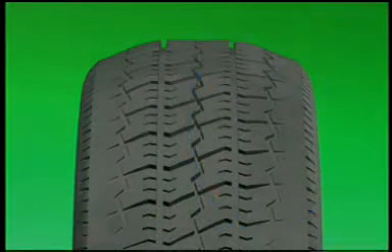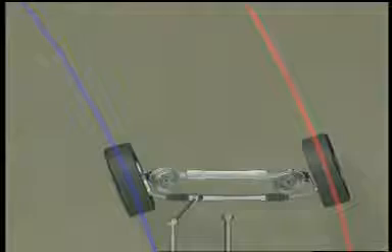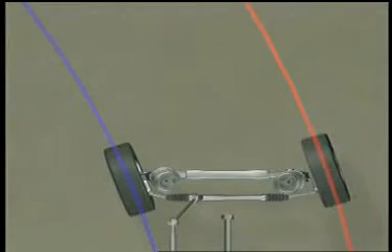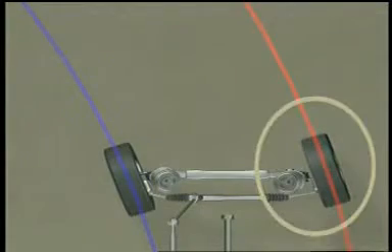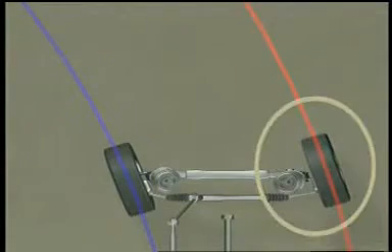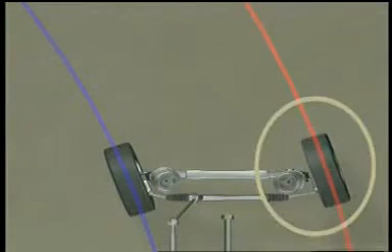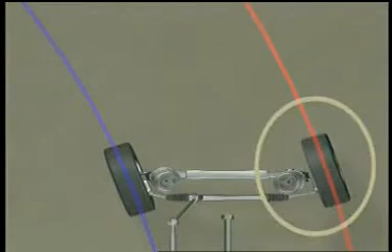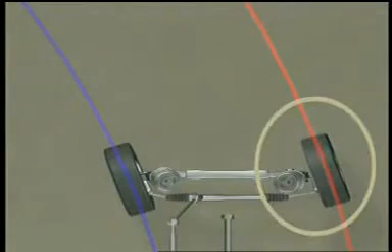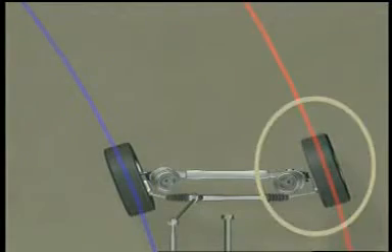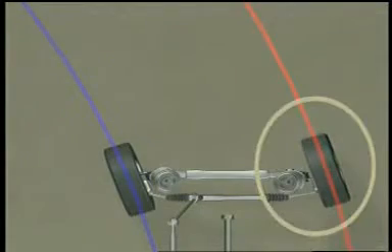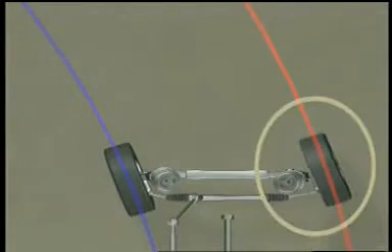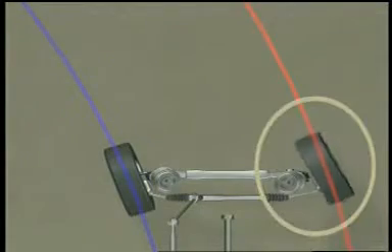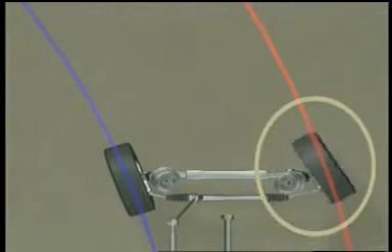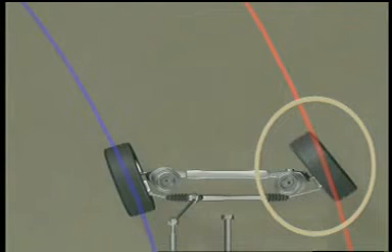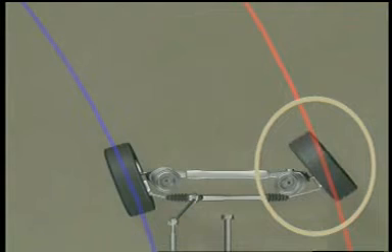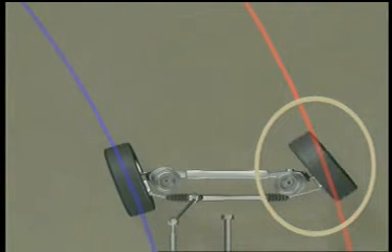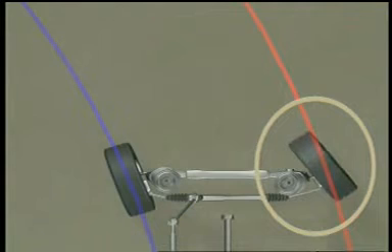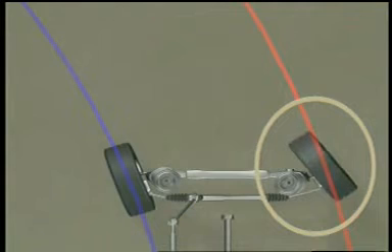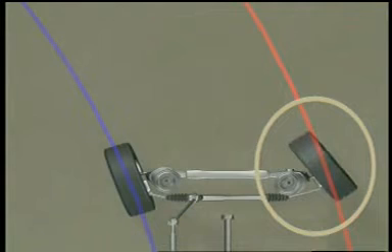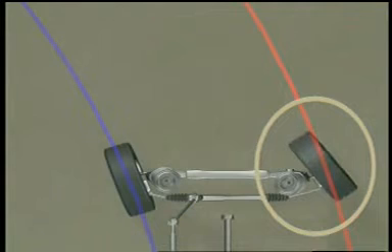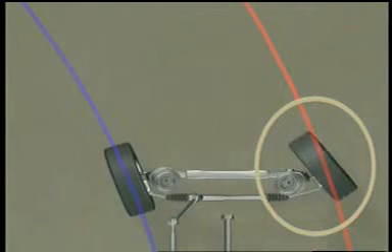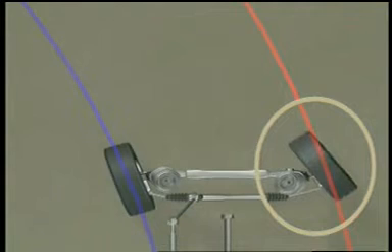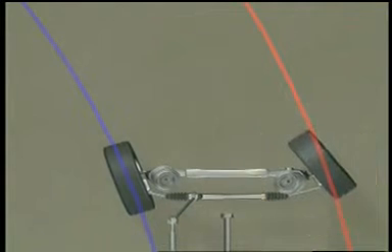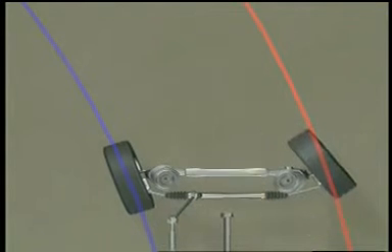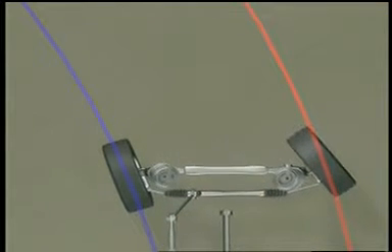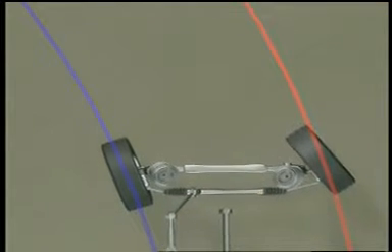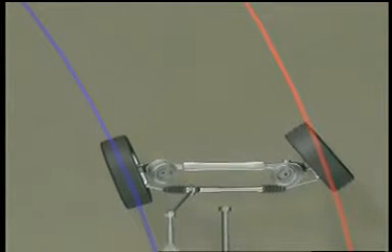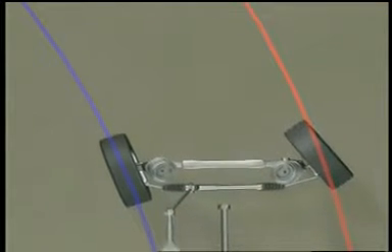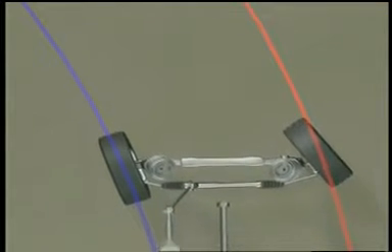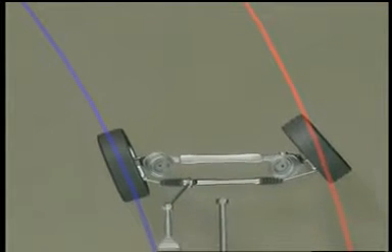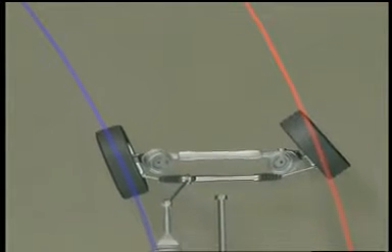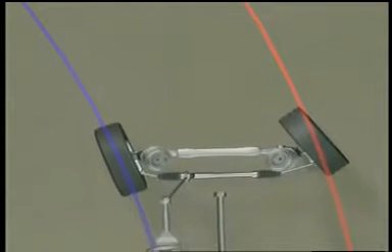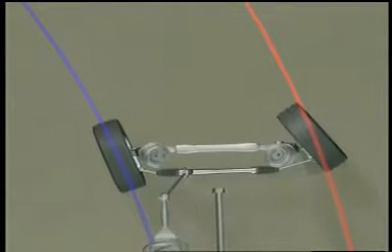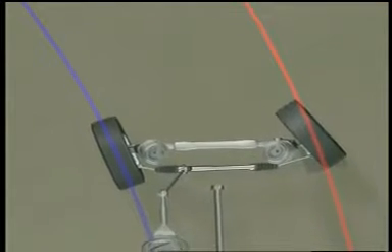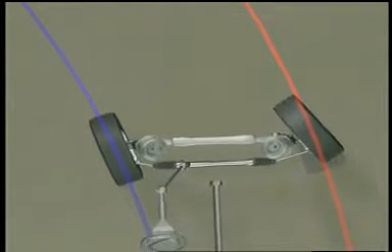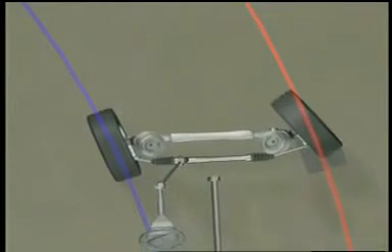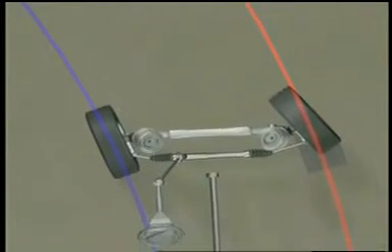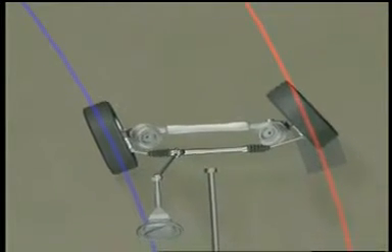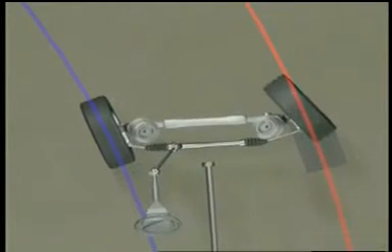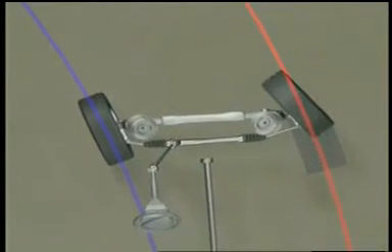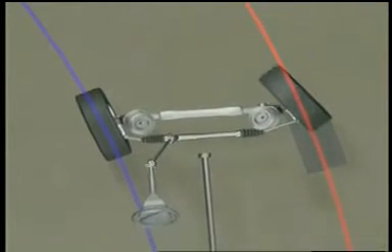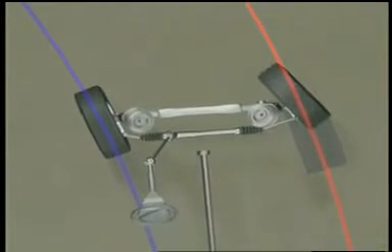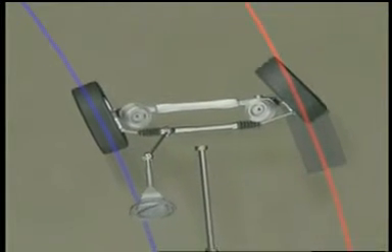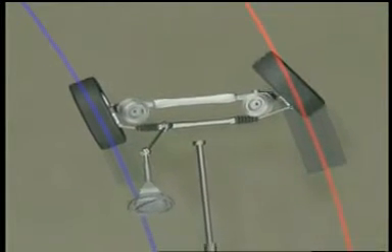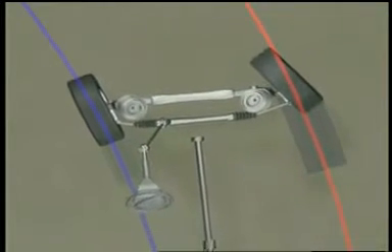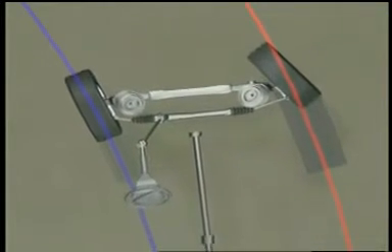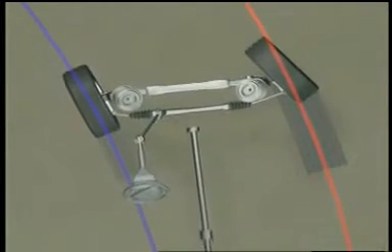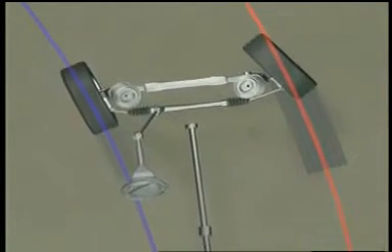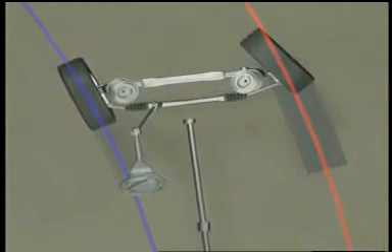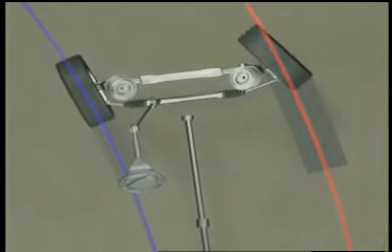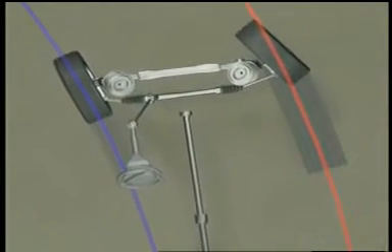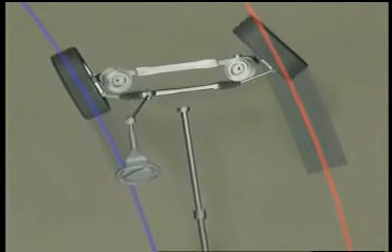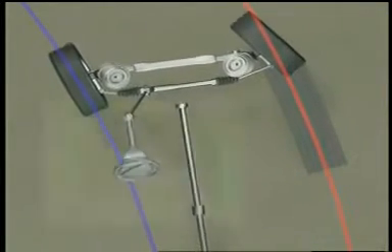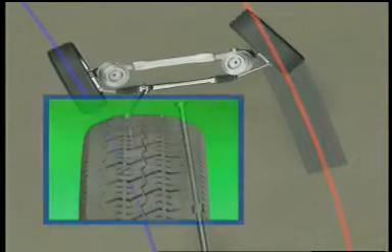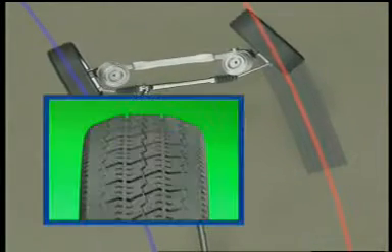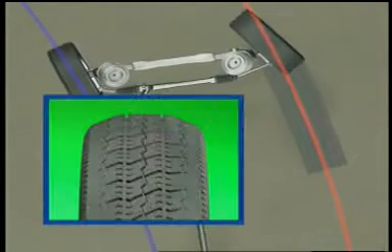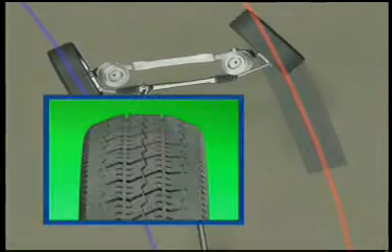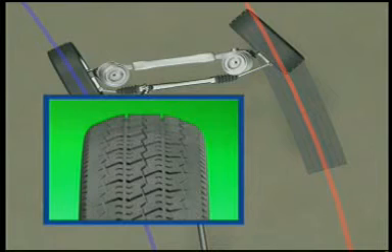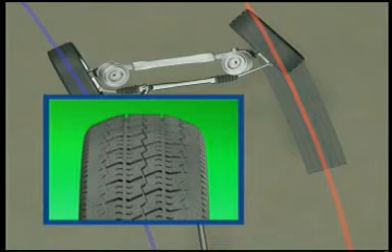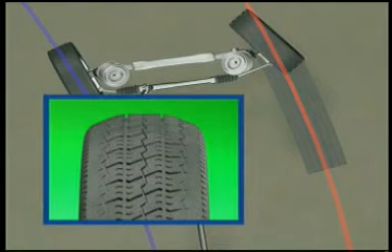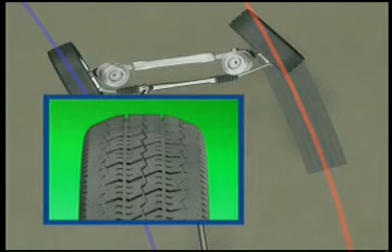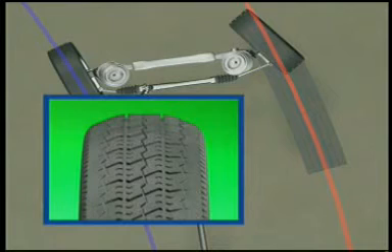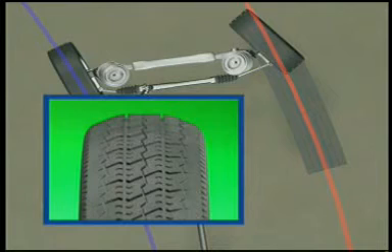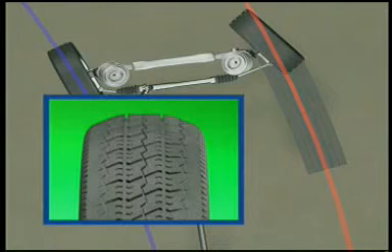Large turning angle errors can cause excess scuffing on turns, which may lead to rapid shoulder wear.